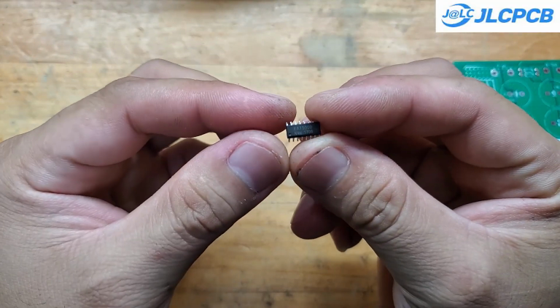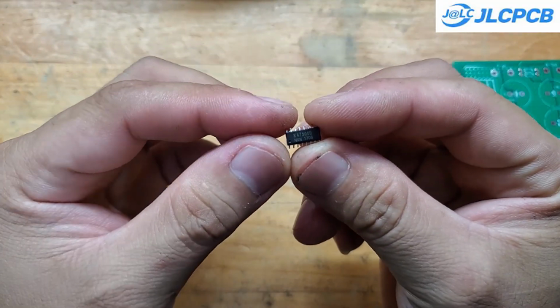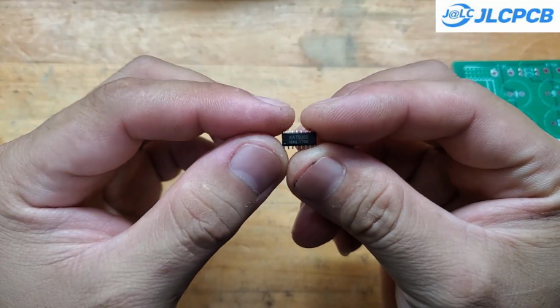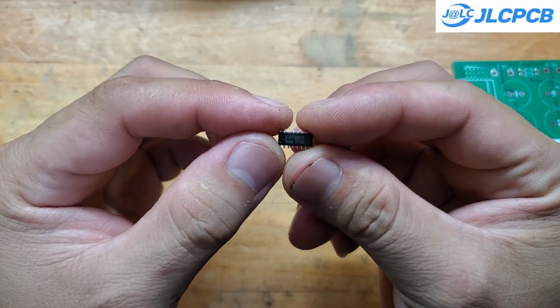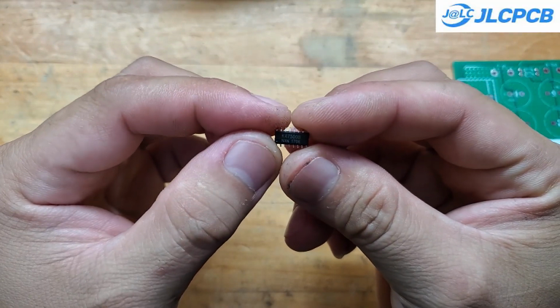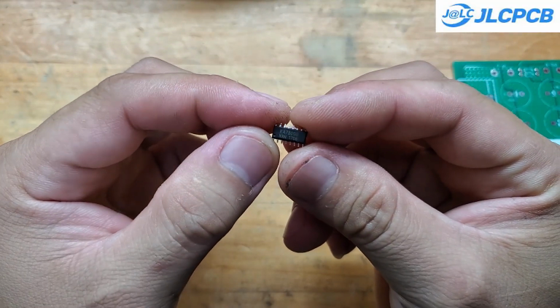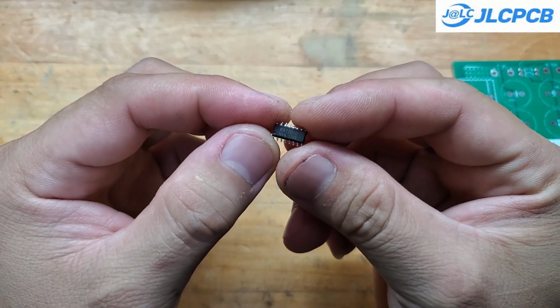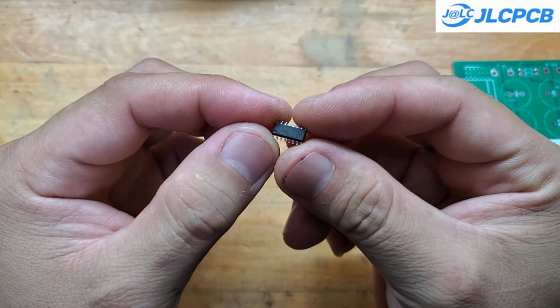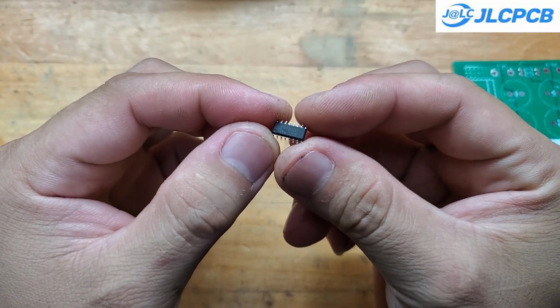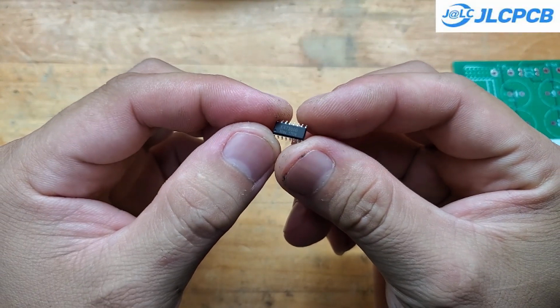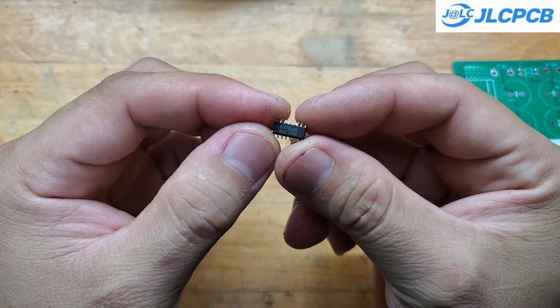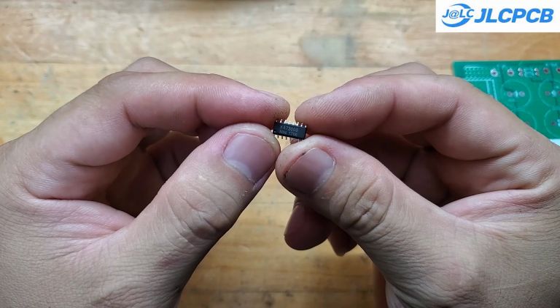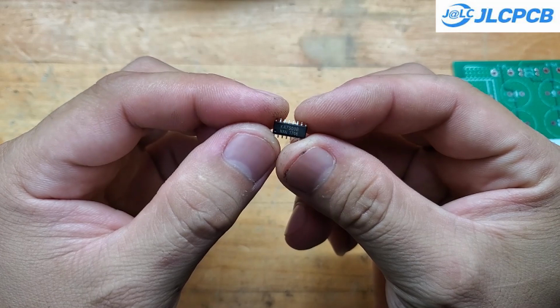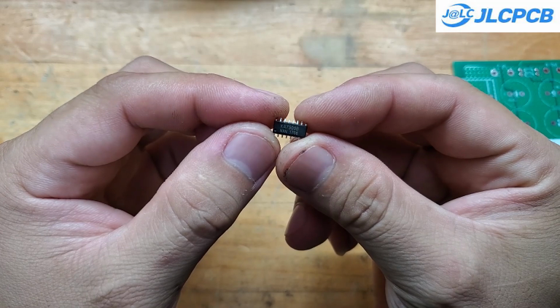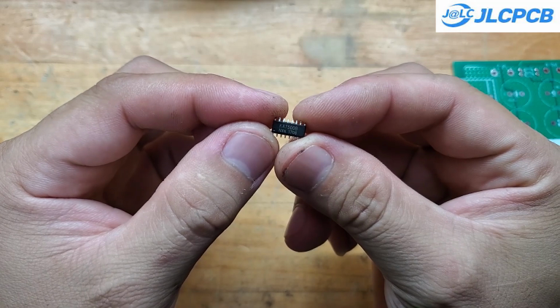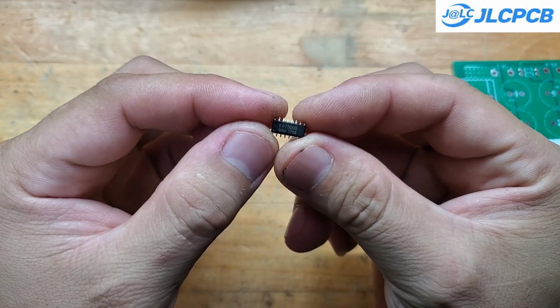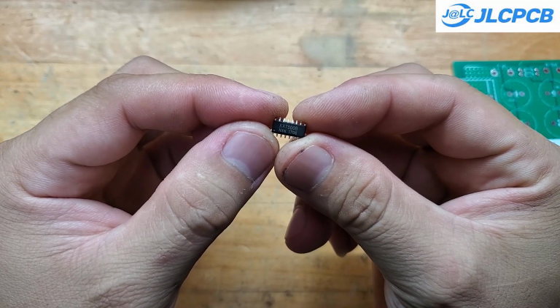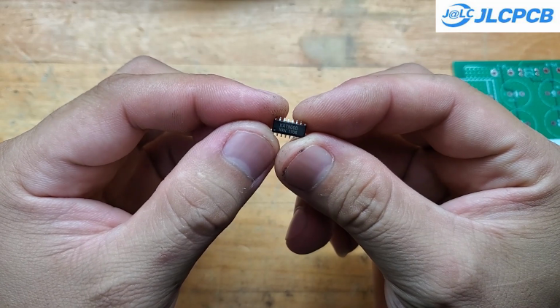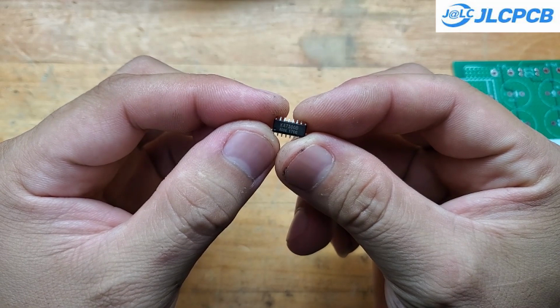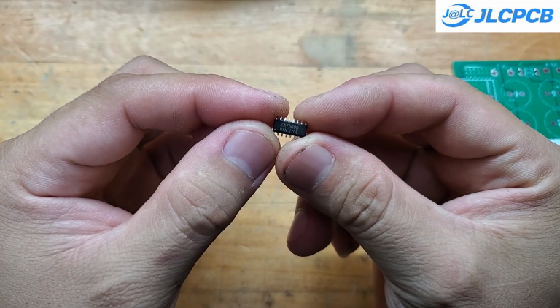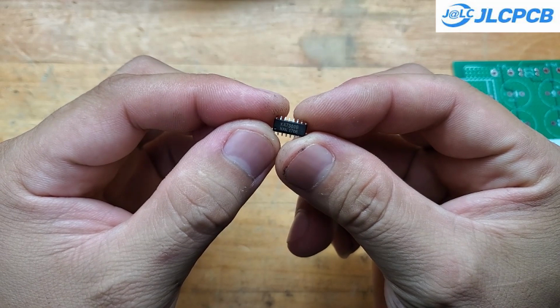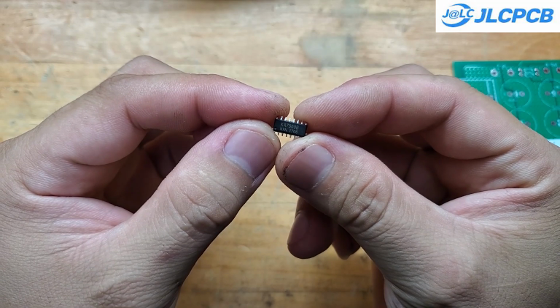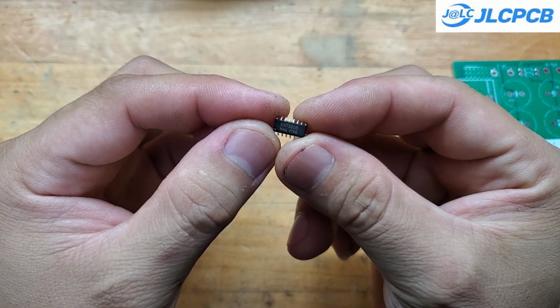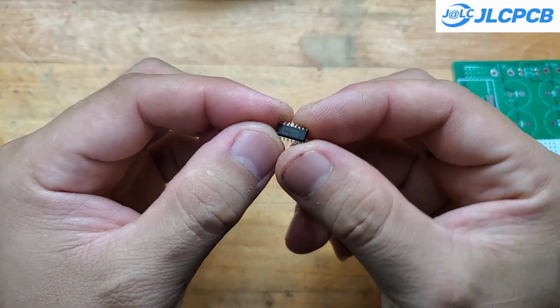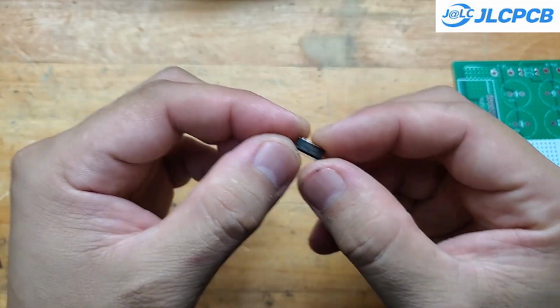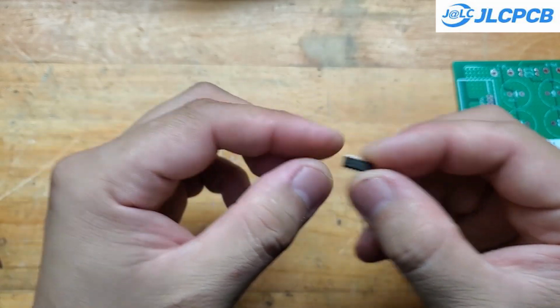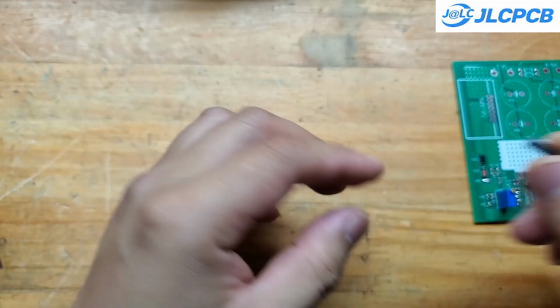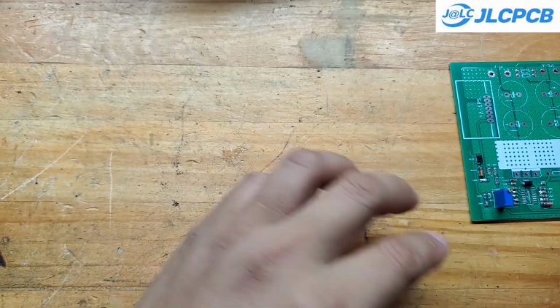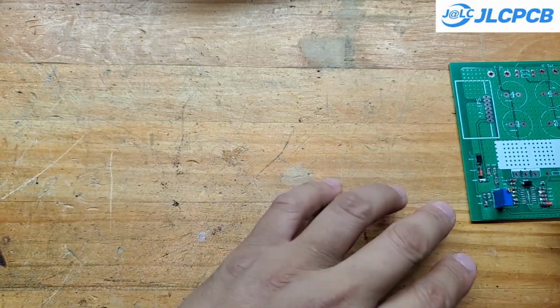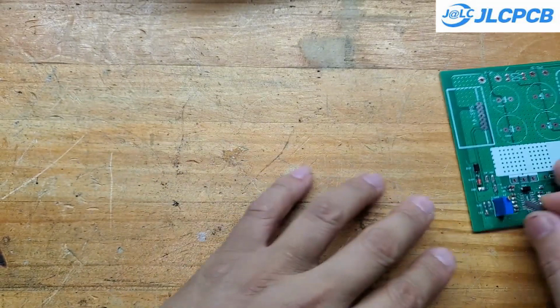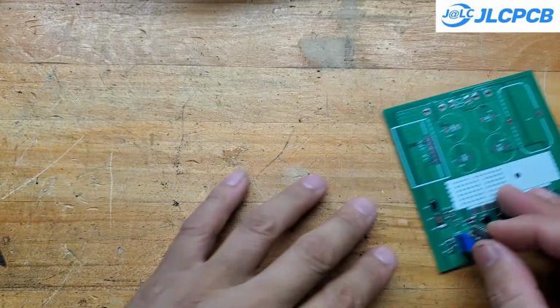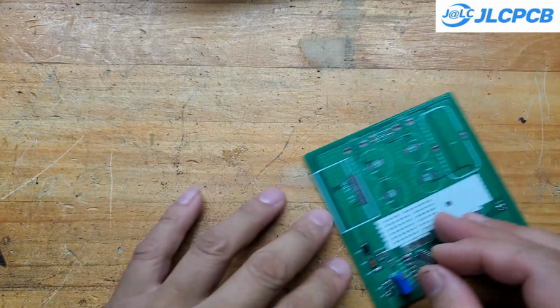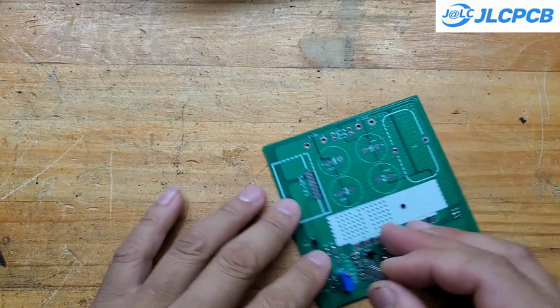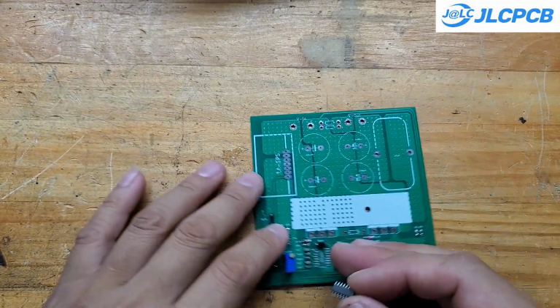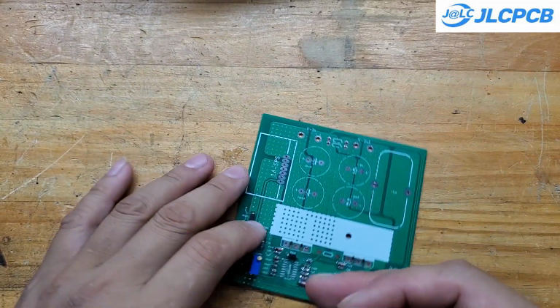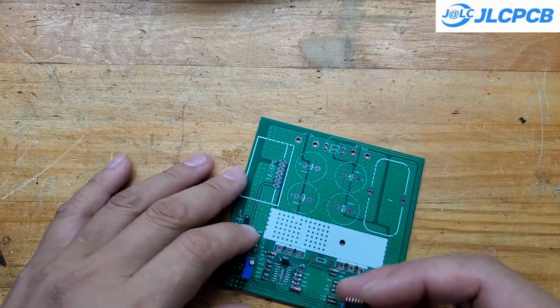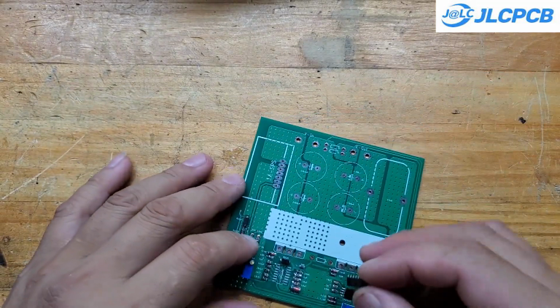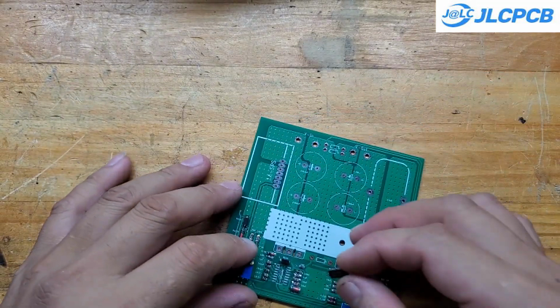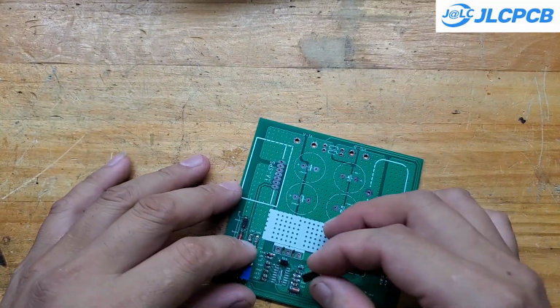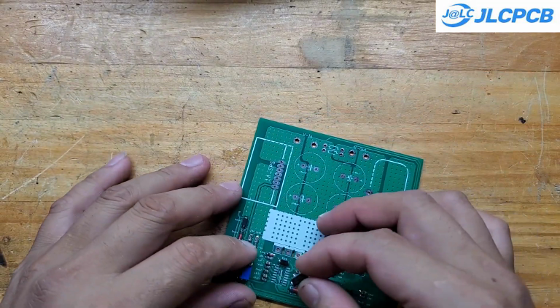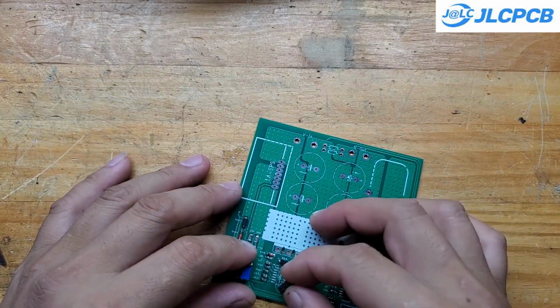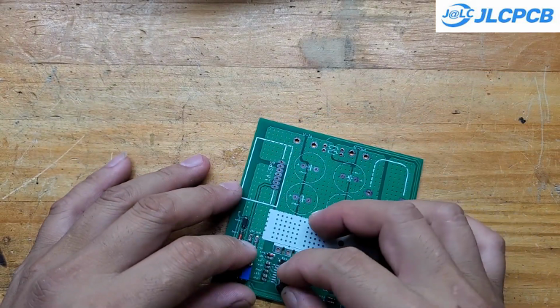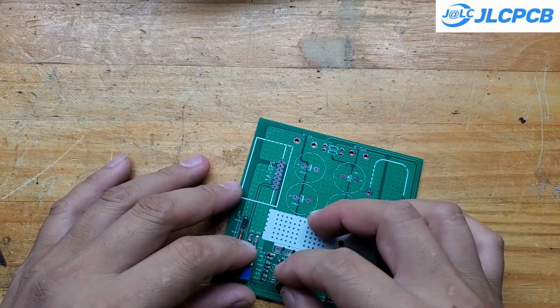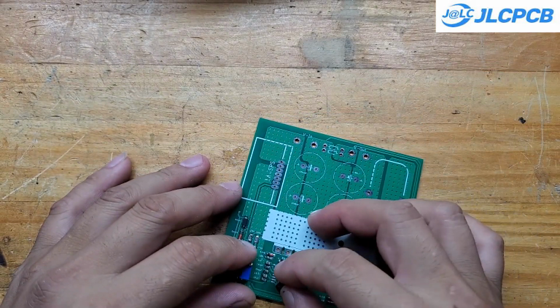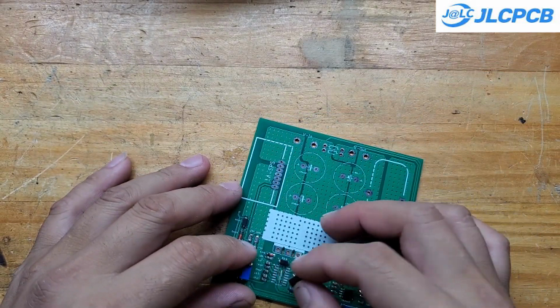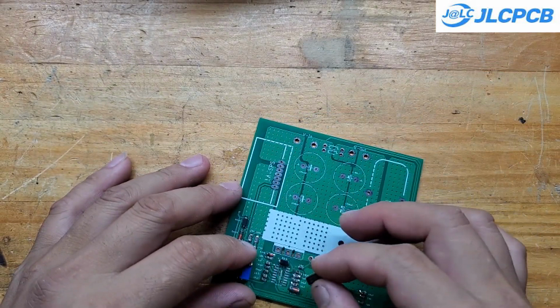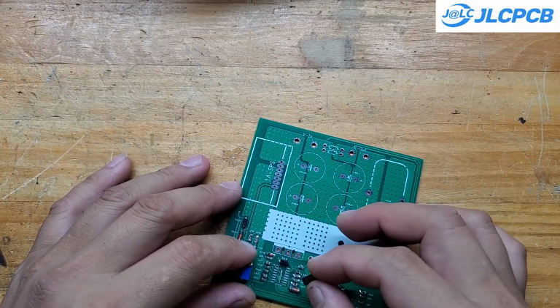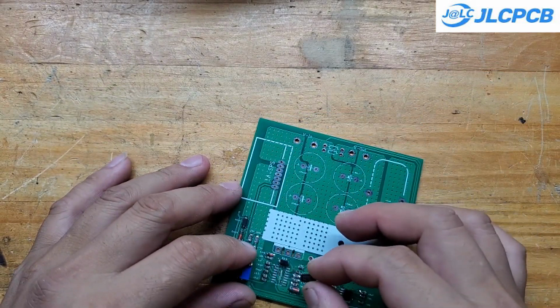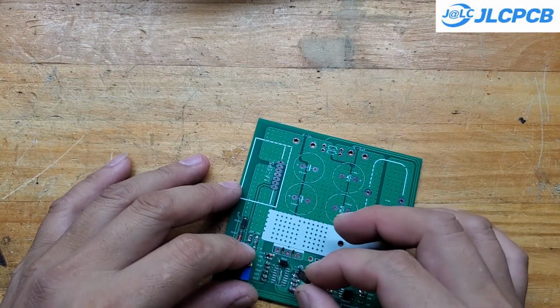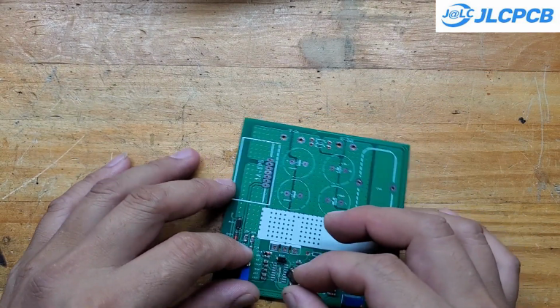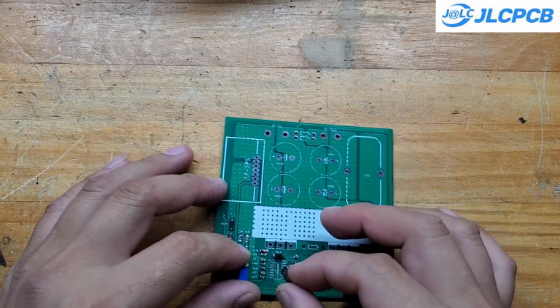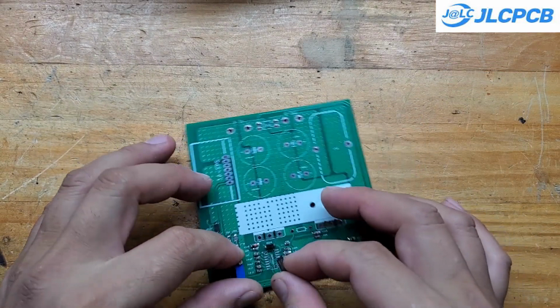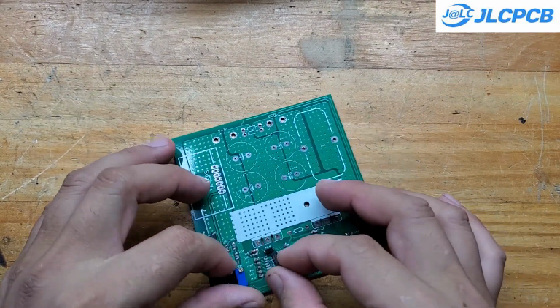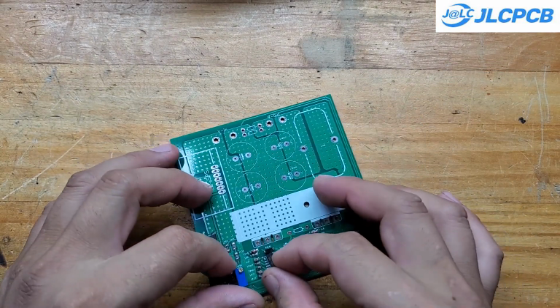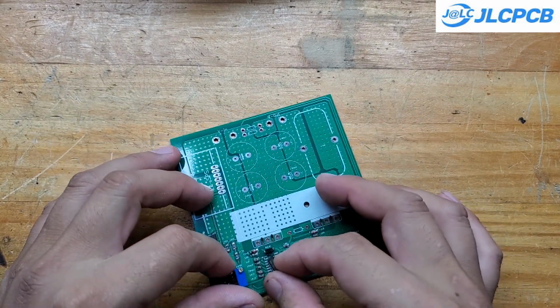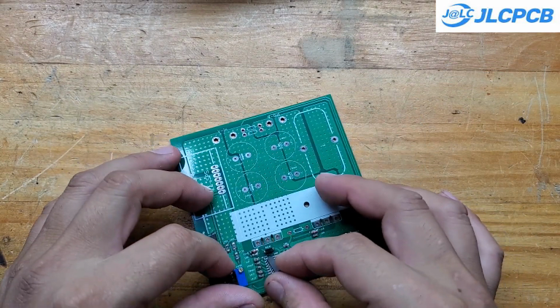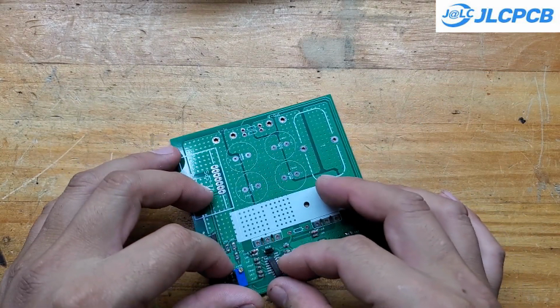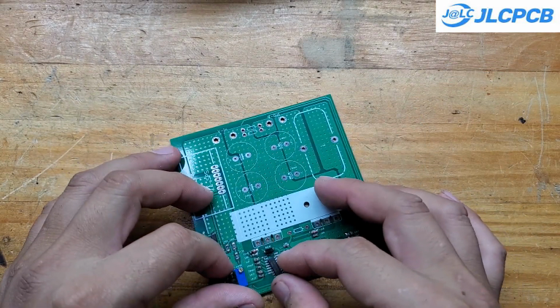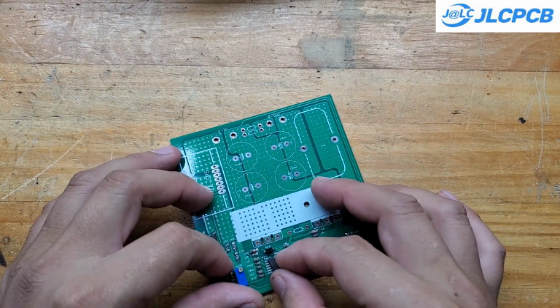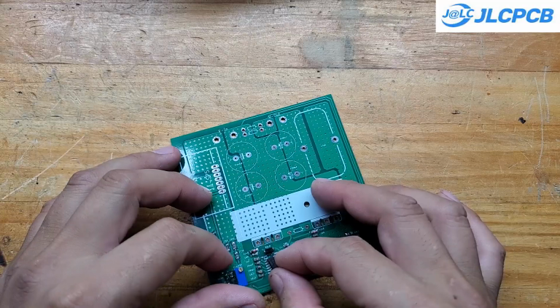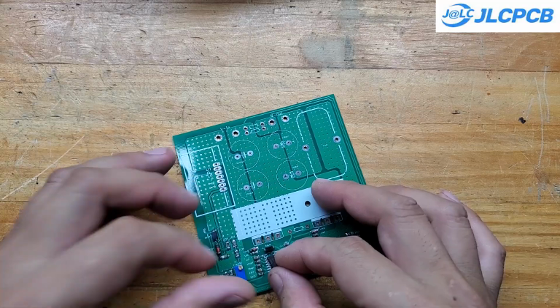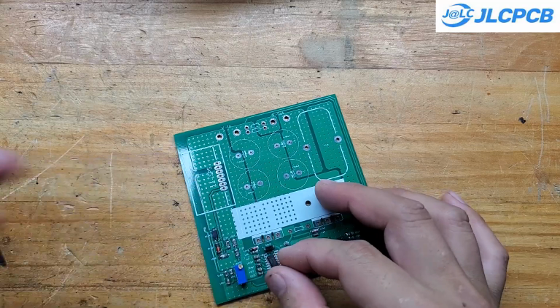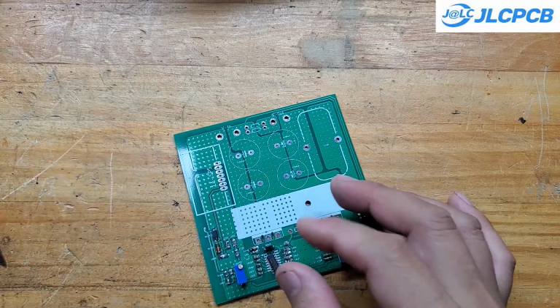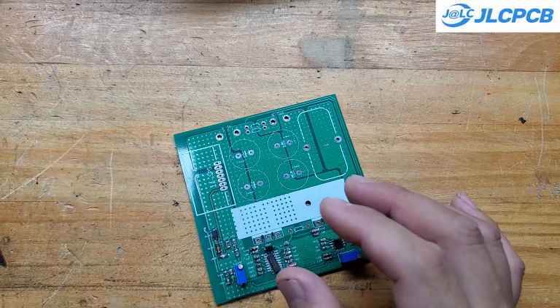The controller IC regulates the MOSFET's pulse width based on feedback from both the output voltage and current, keeping them stable at the preset values.